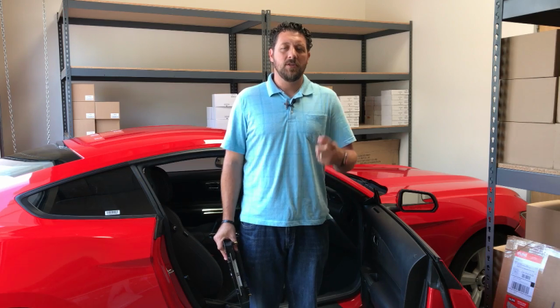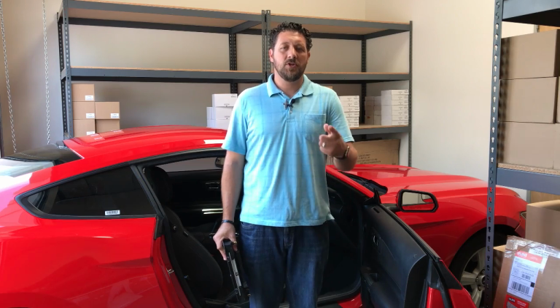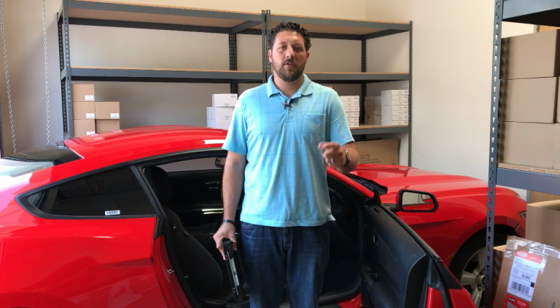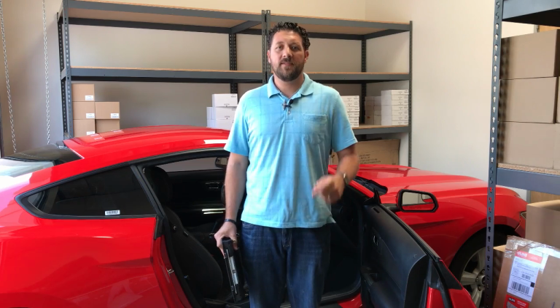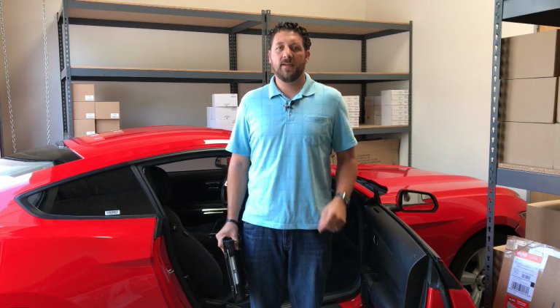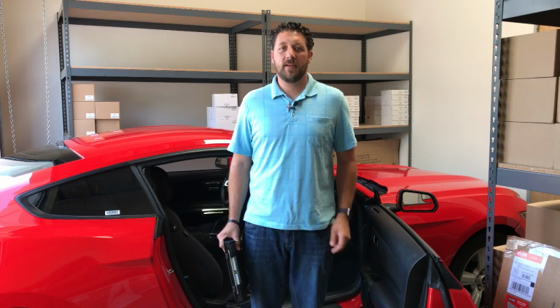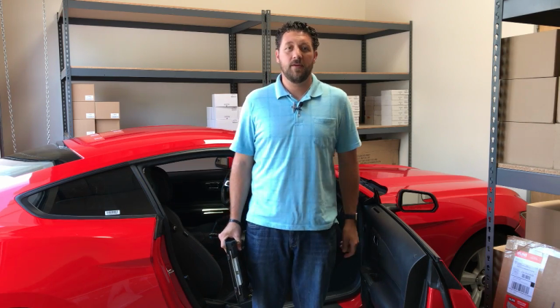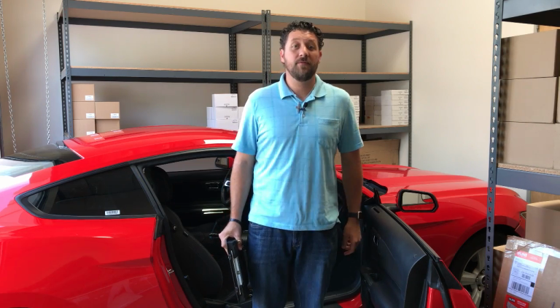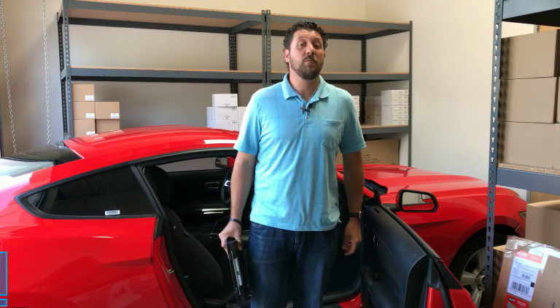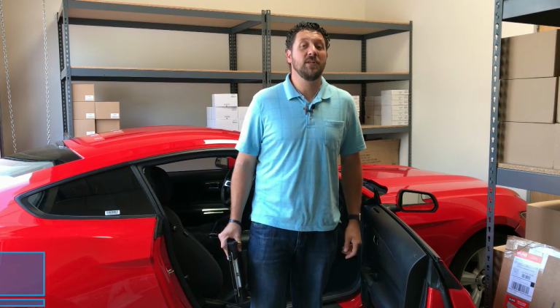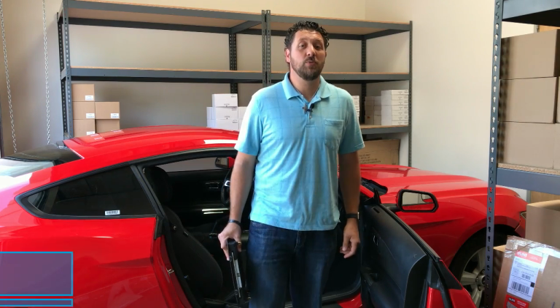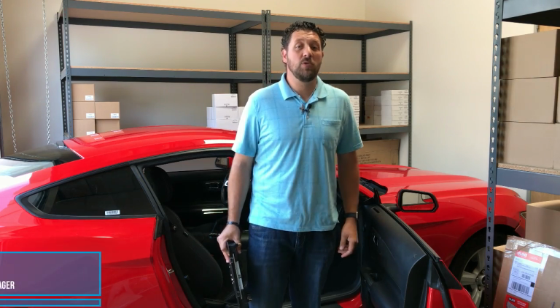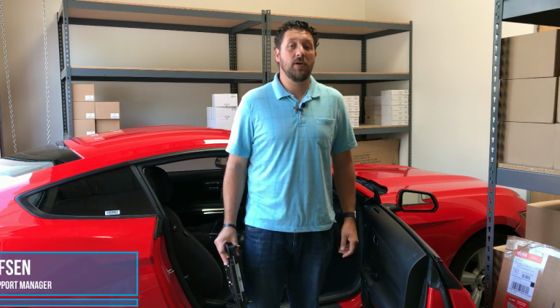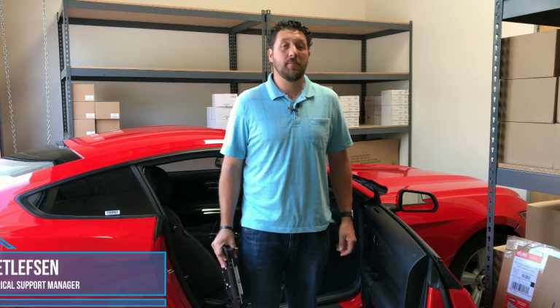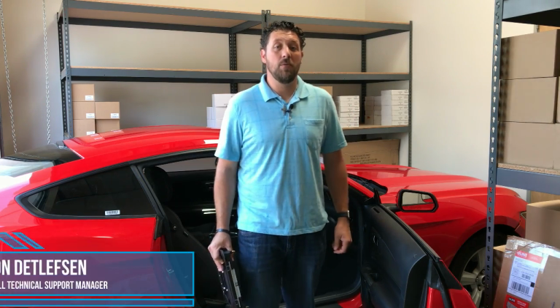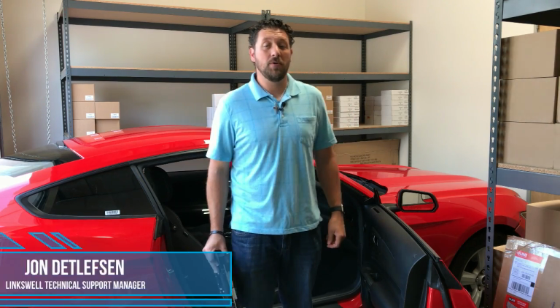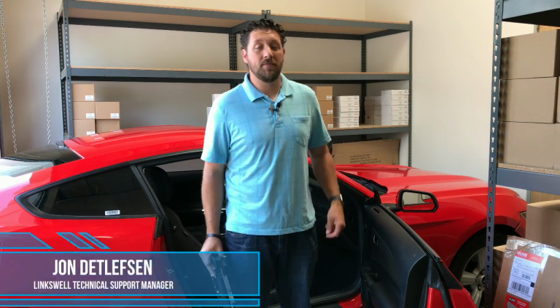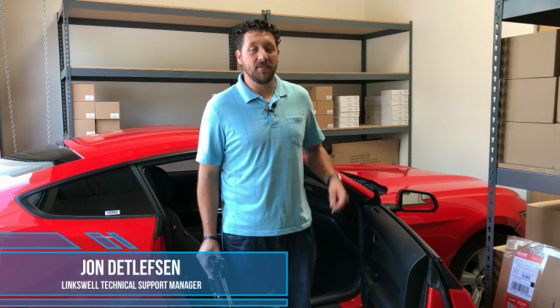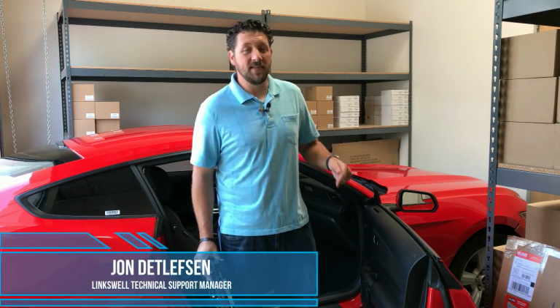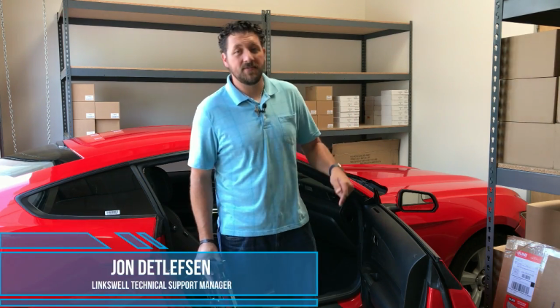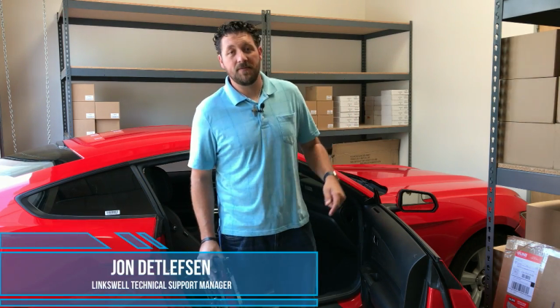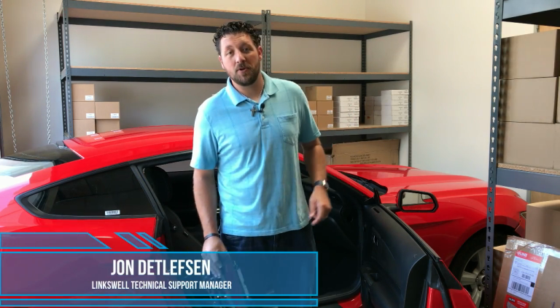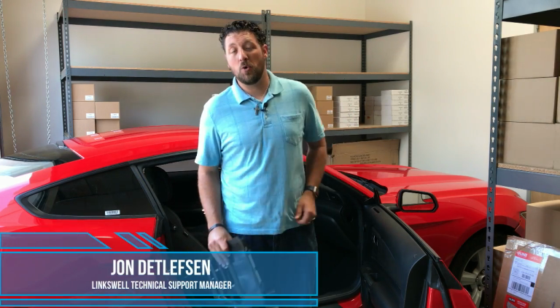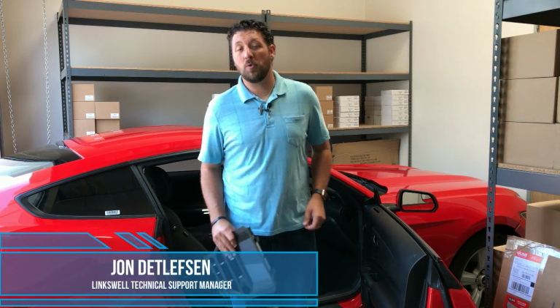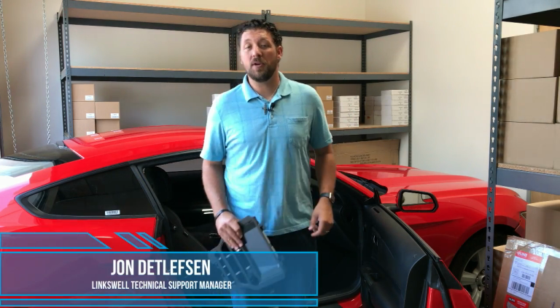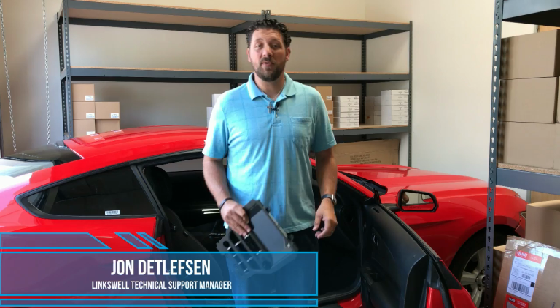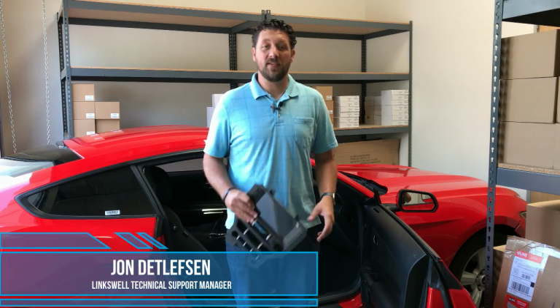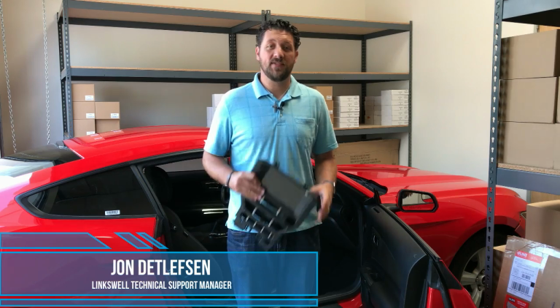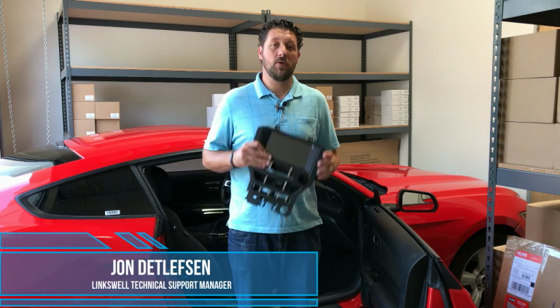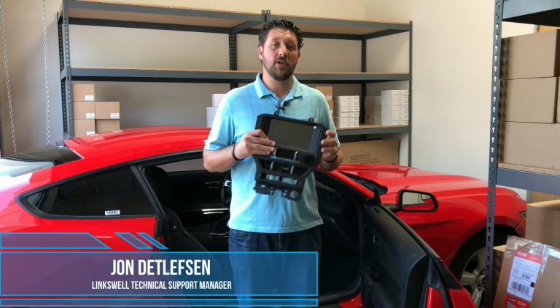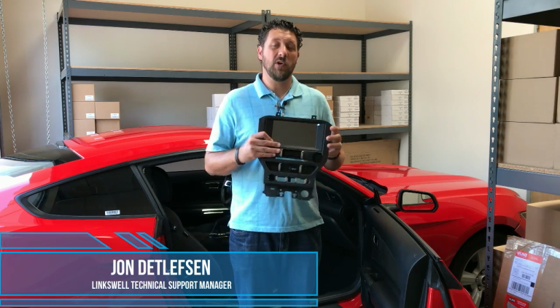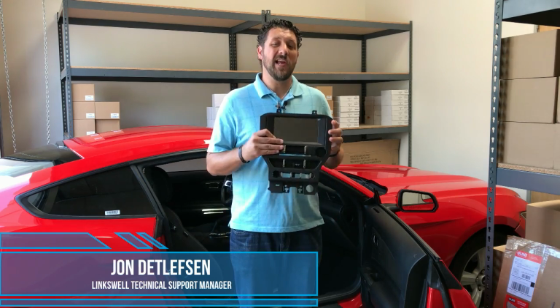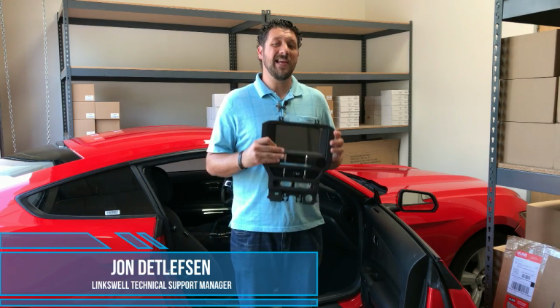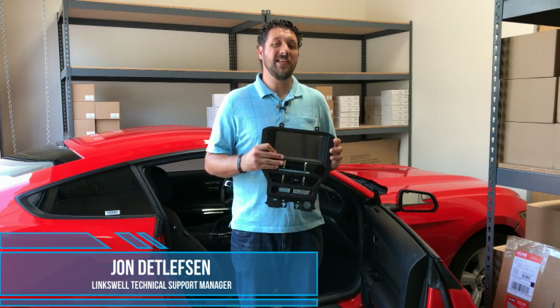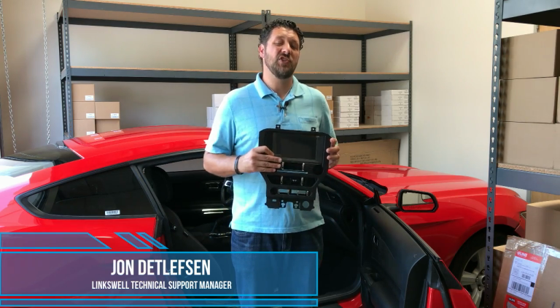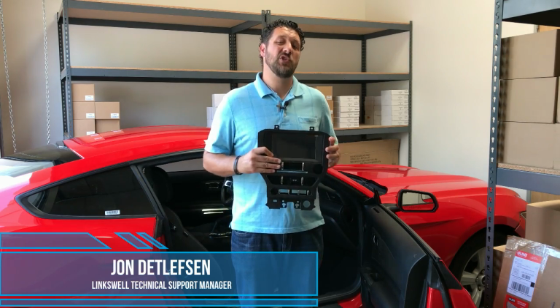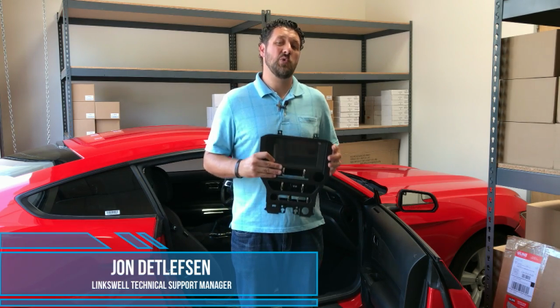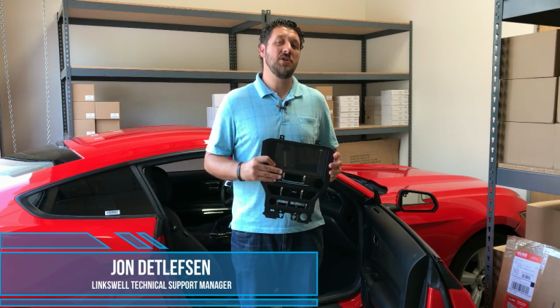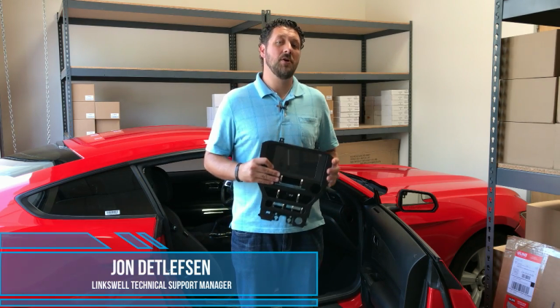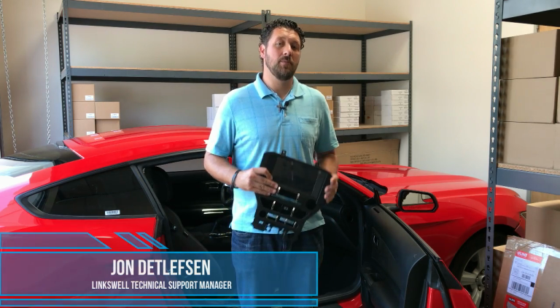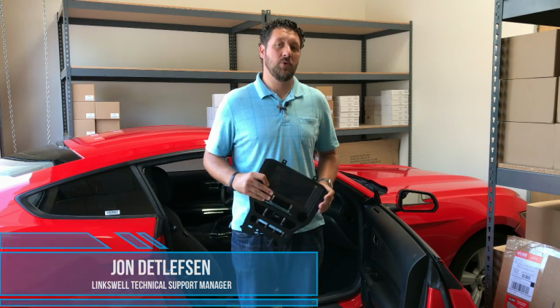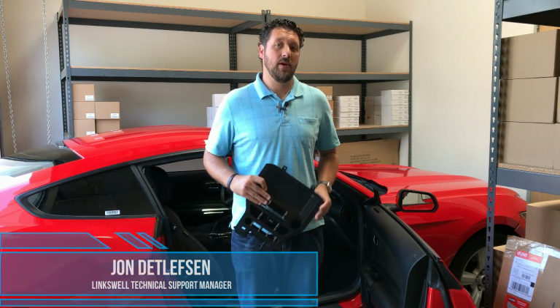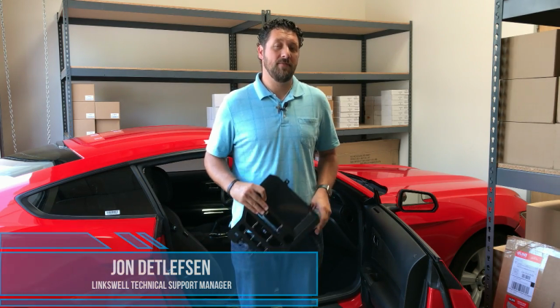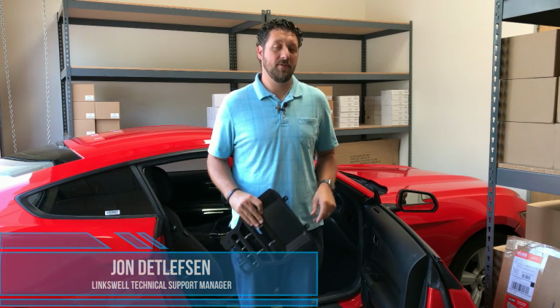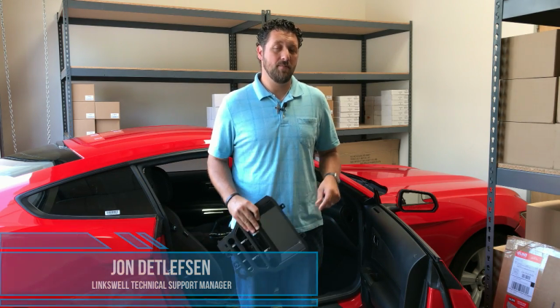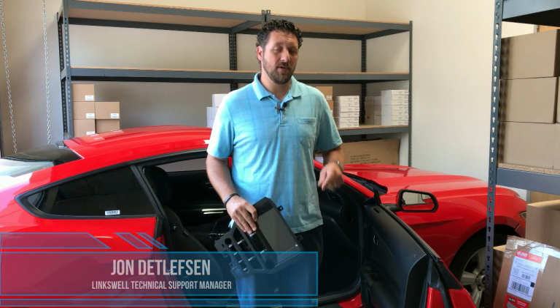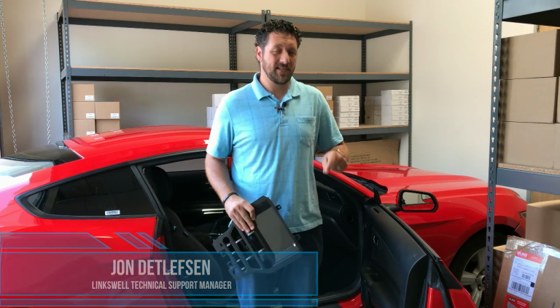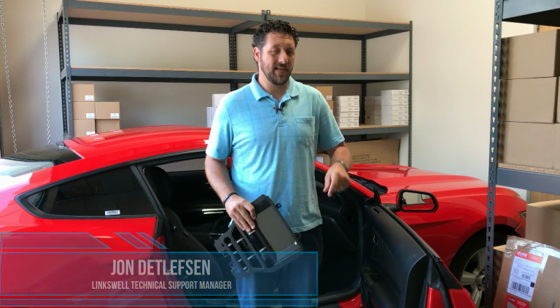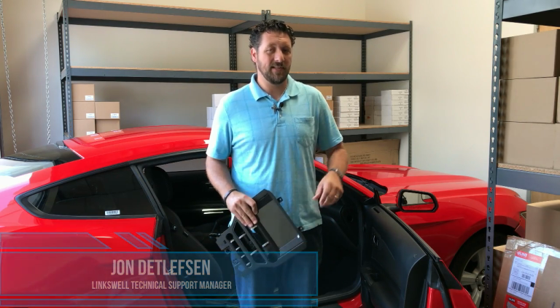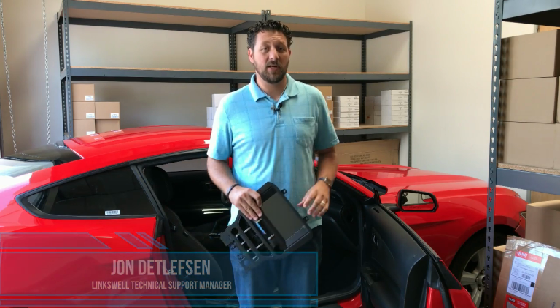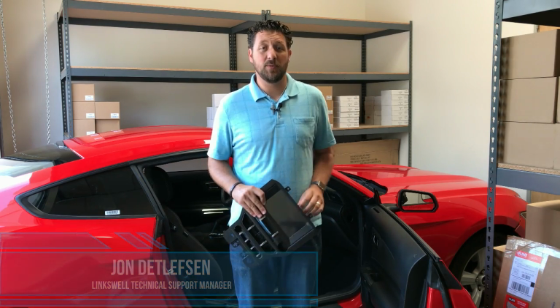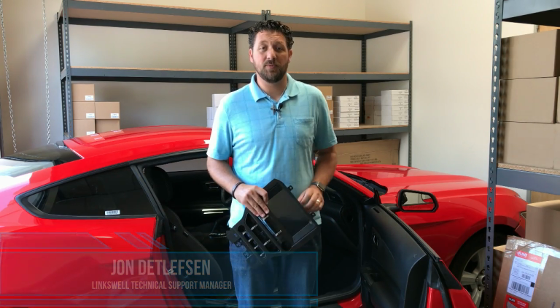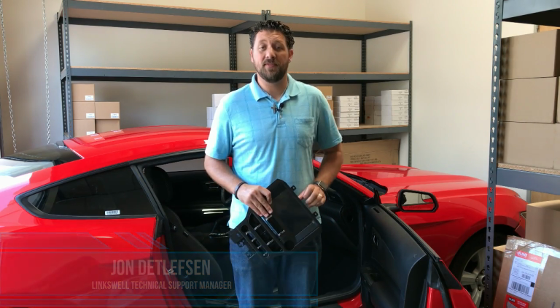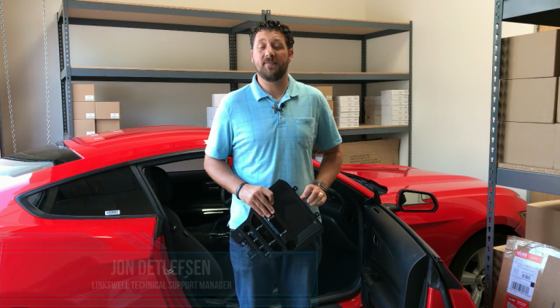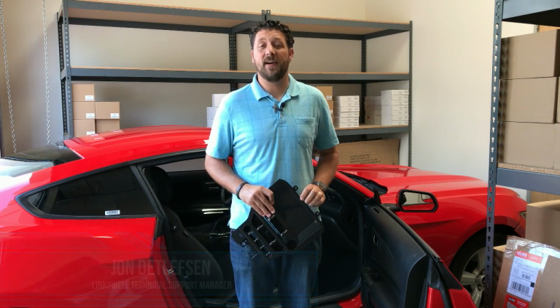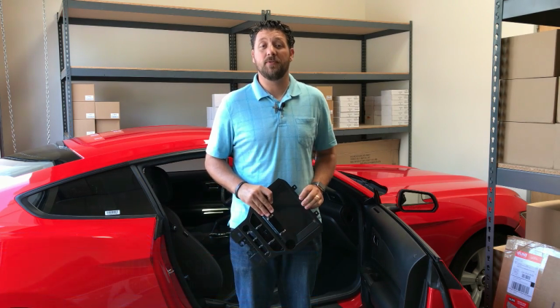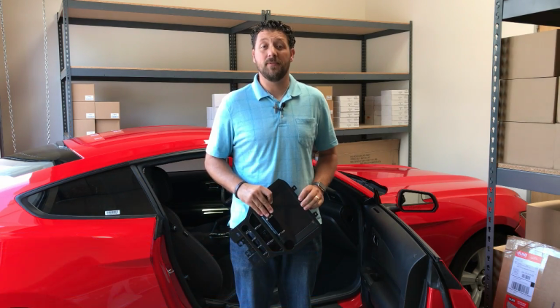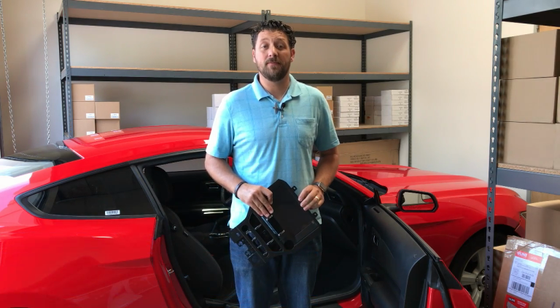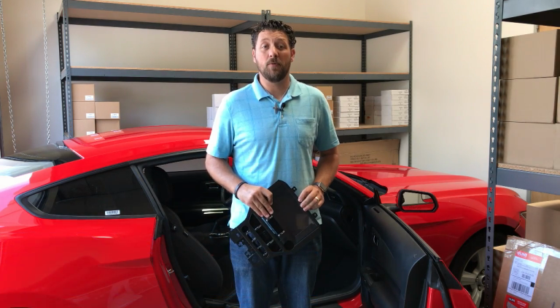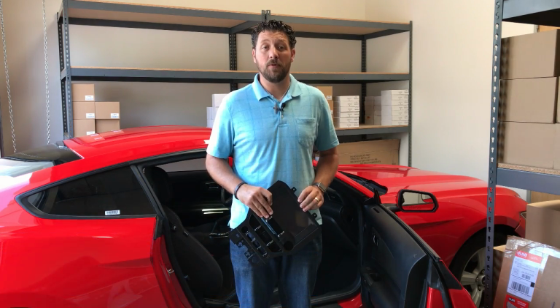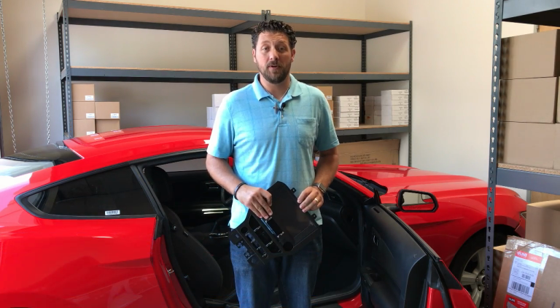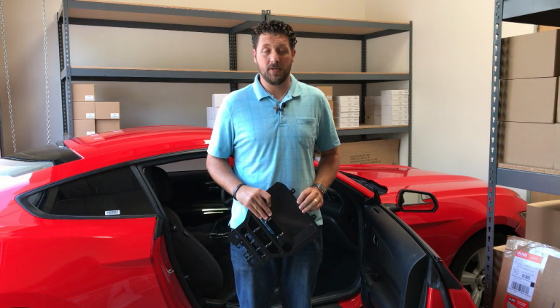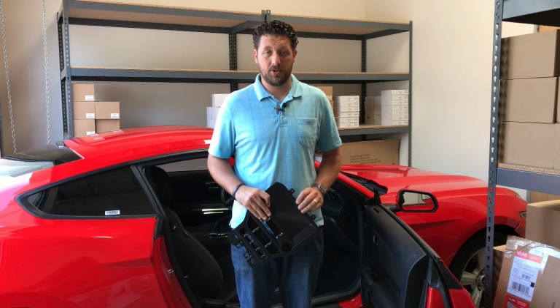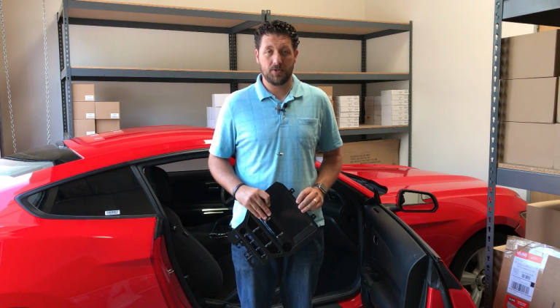John the Tech here from Link's Wheel Automotive. In this video we're going to be installing our 8-inch screen upgrade for the Mustang that comes with the factory 4-inch.